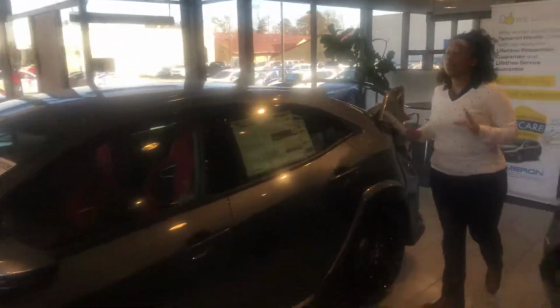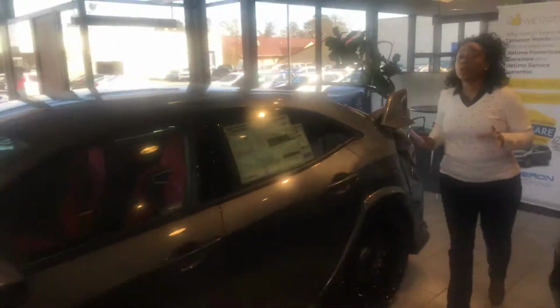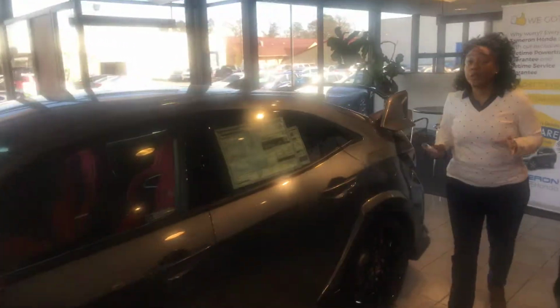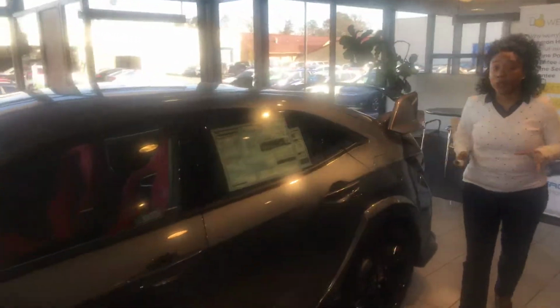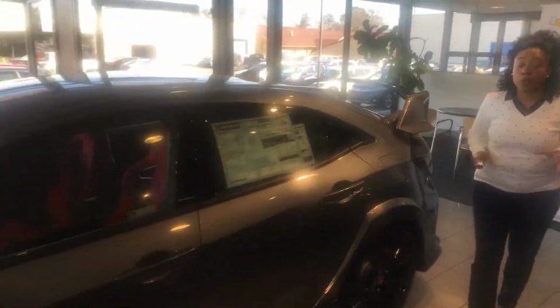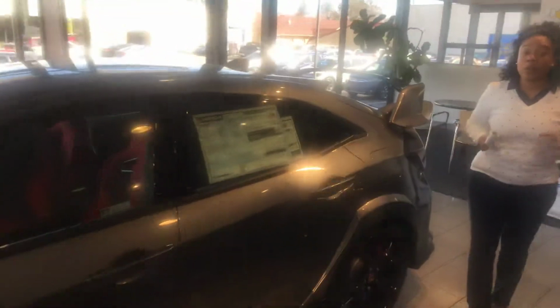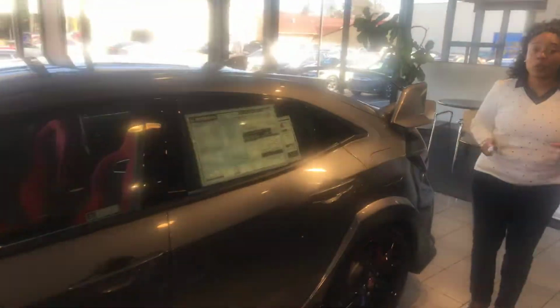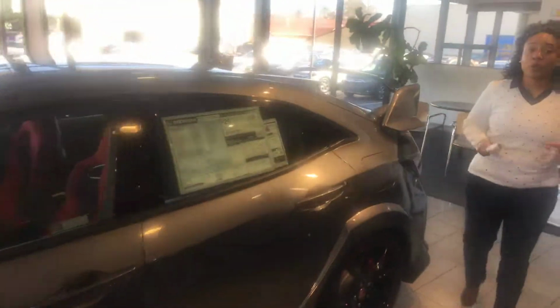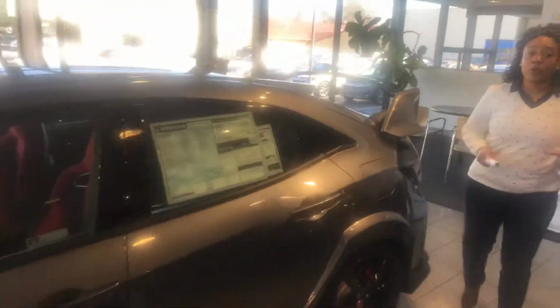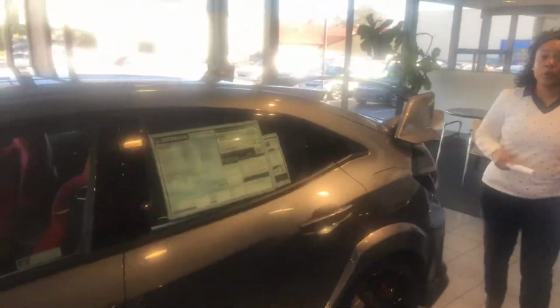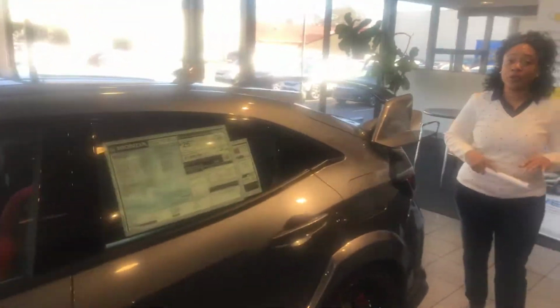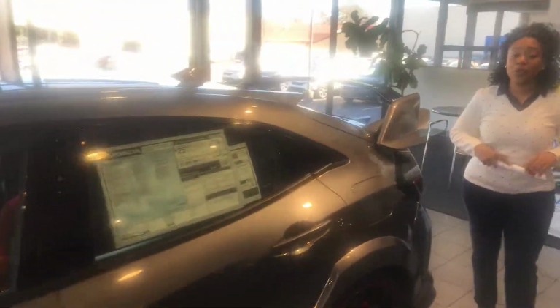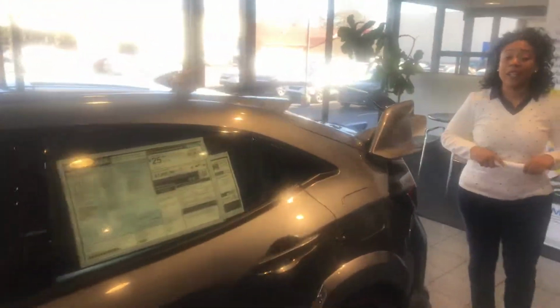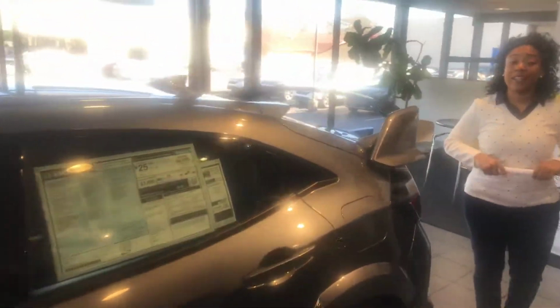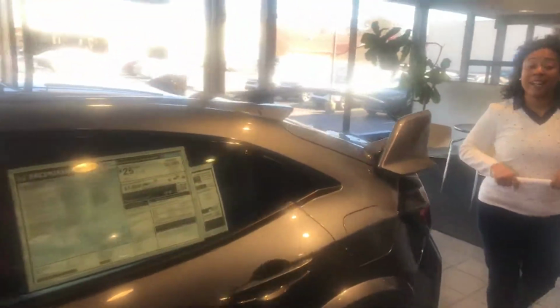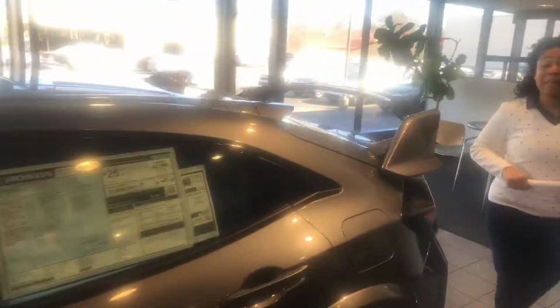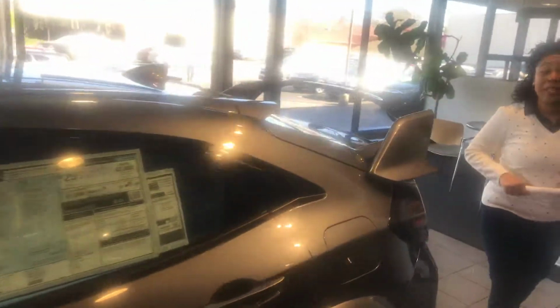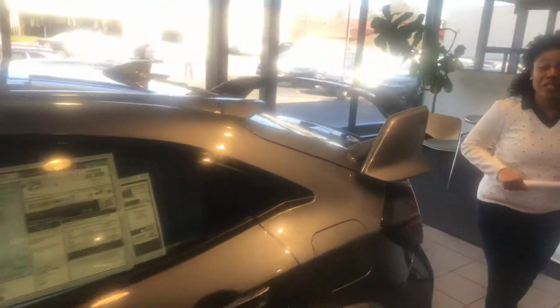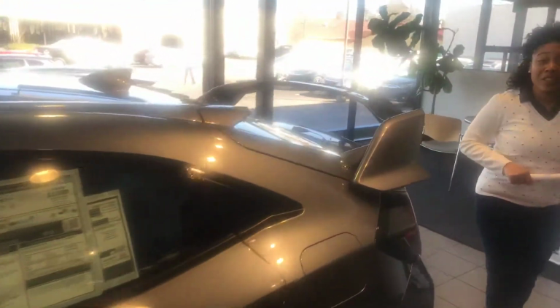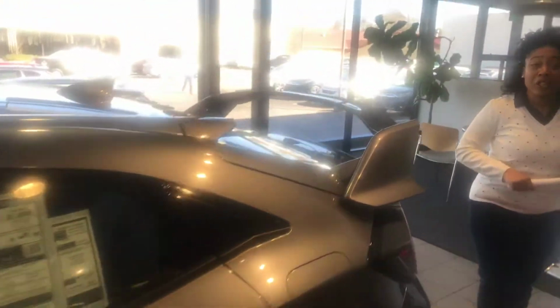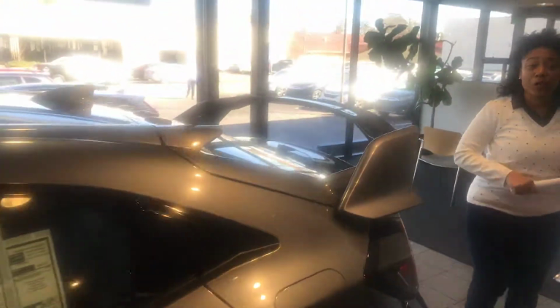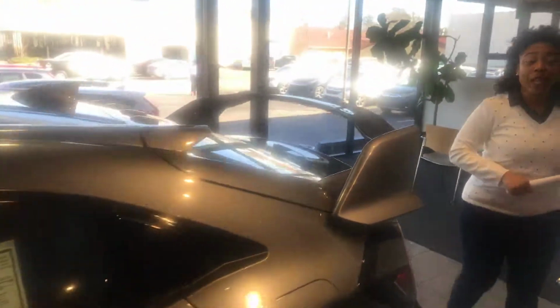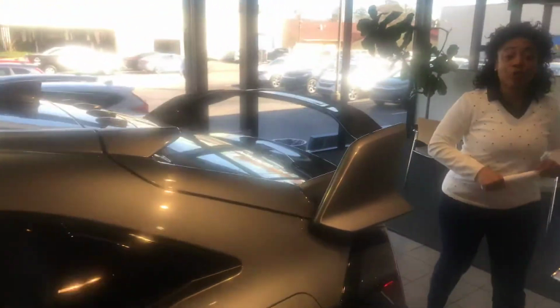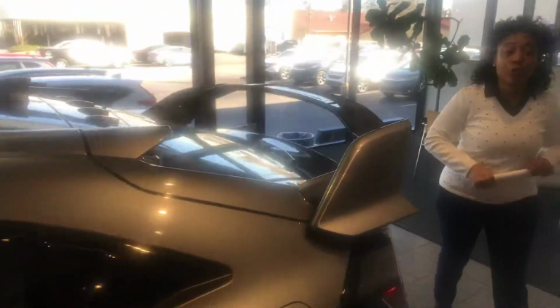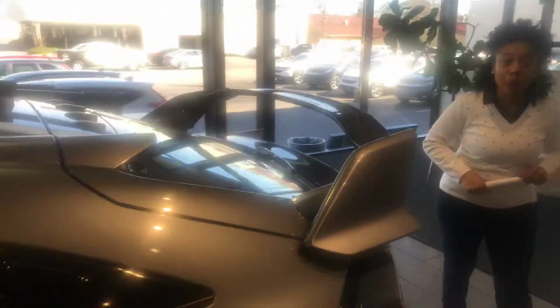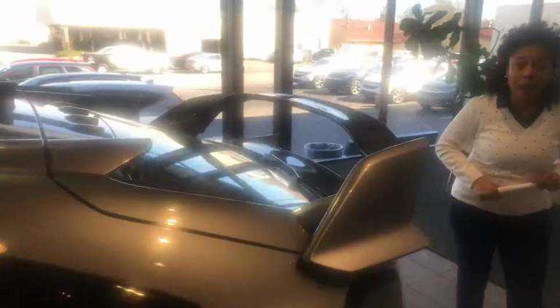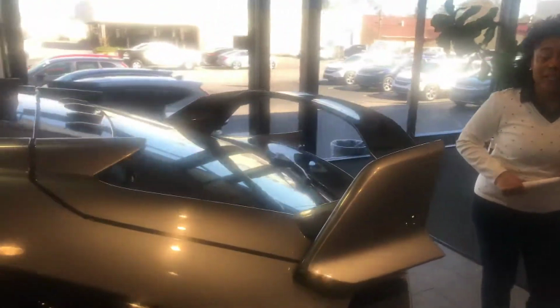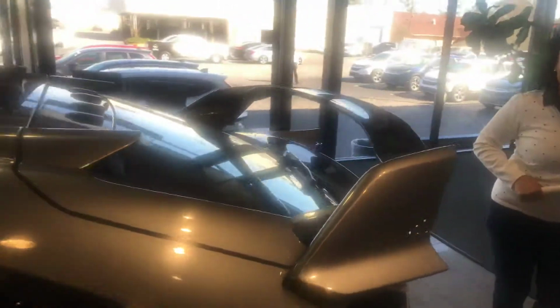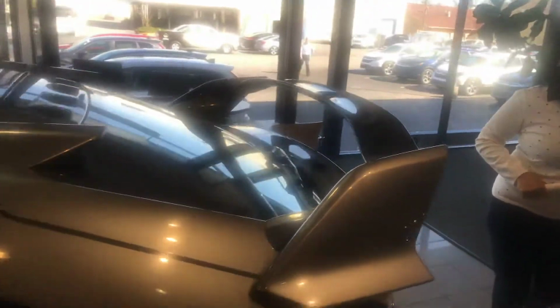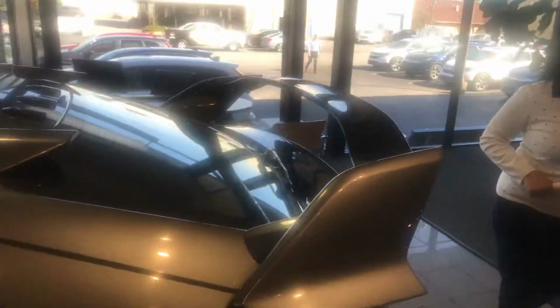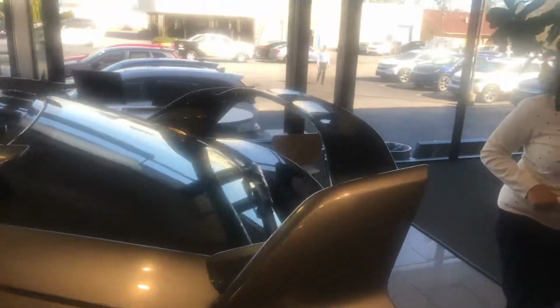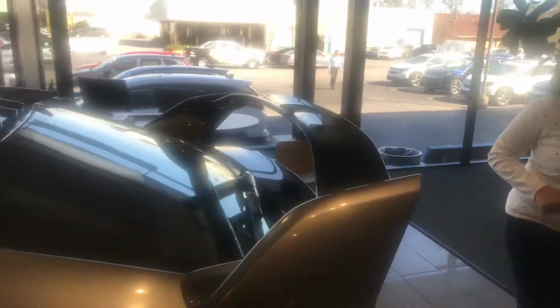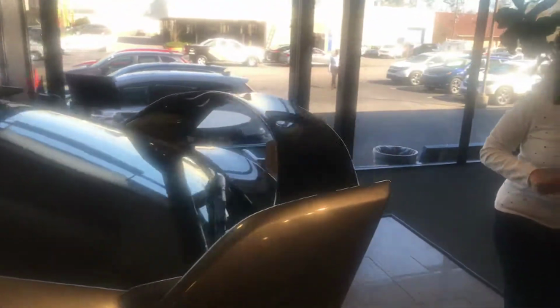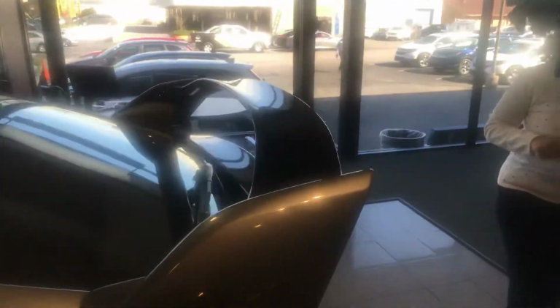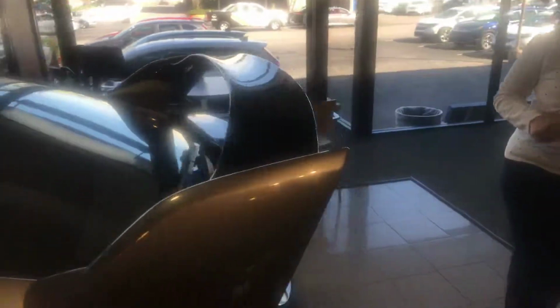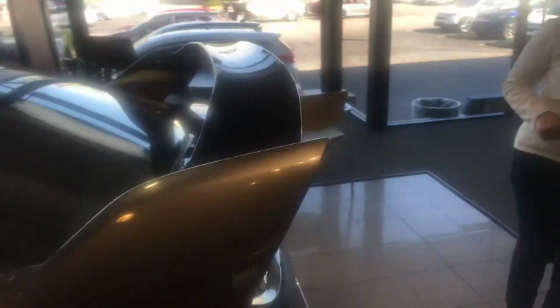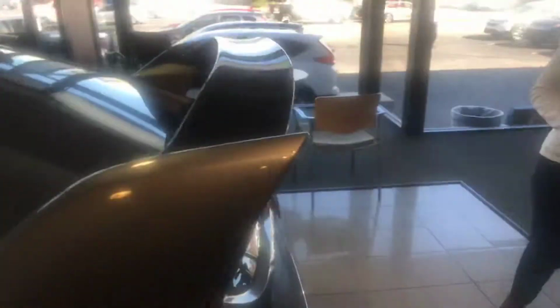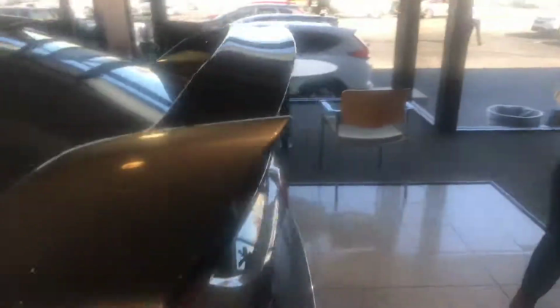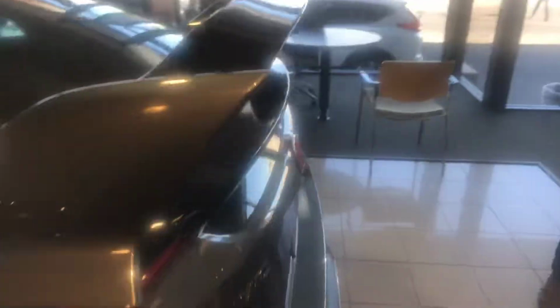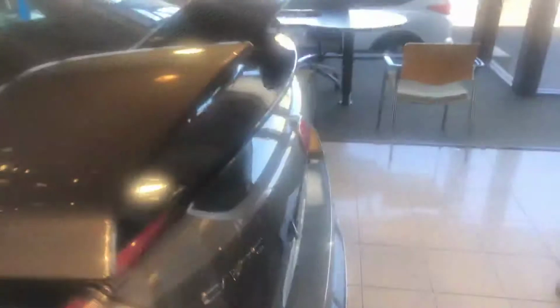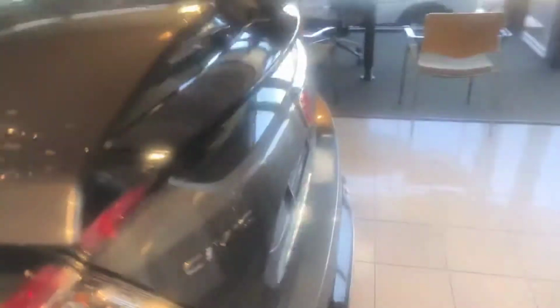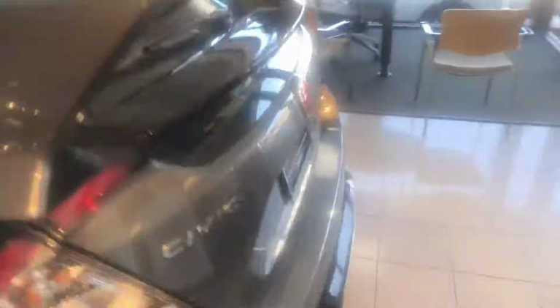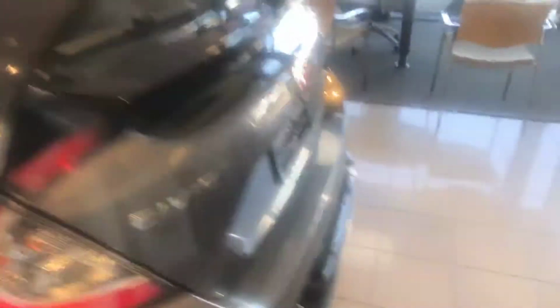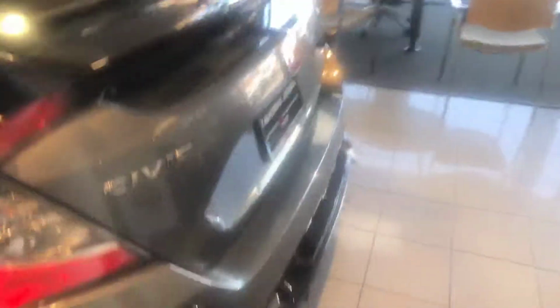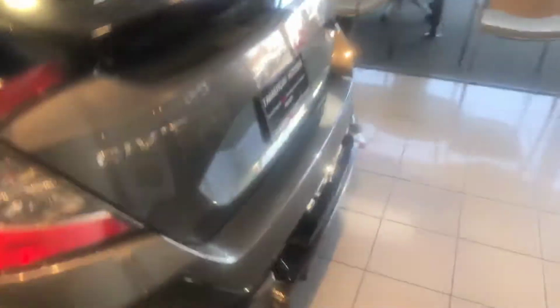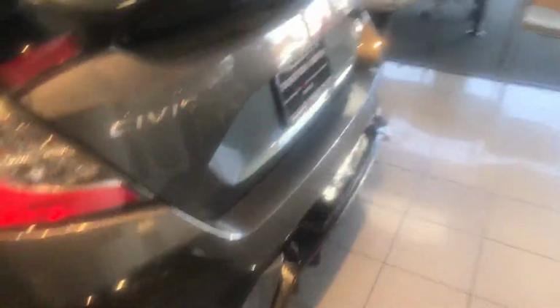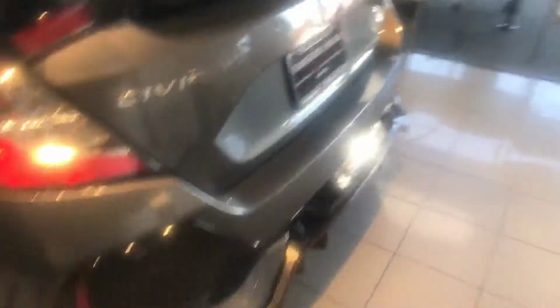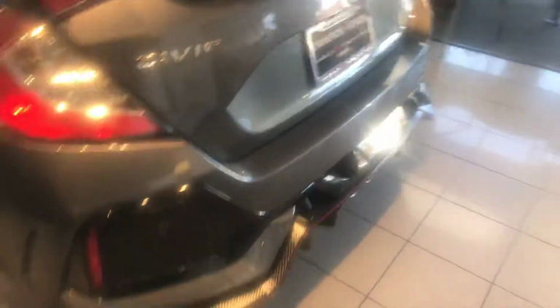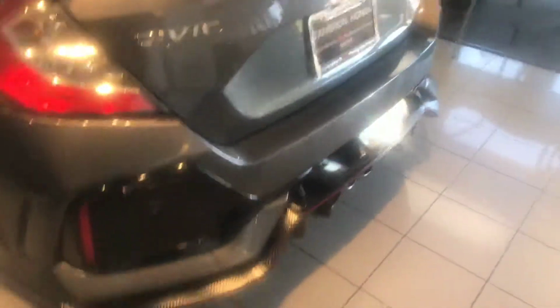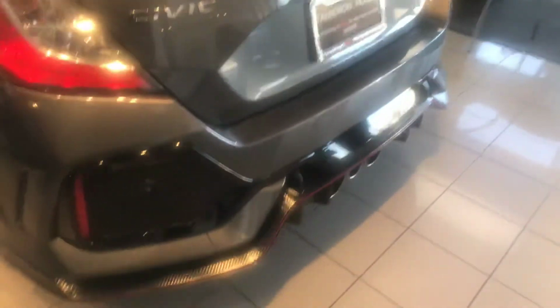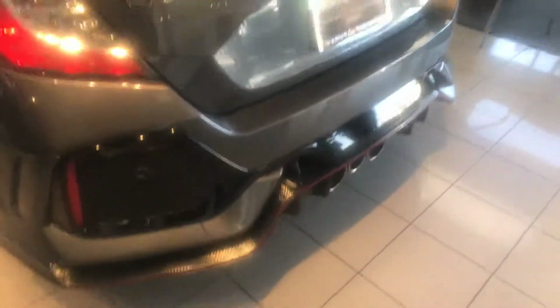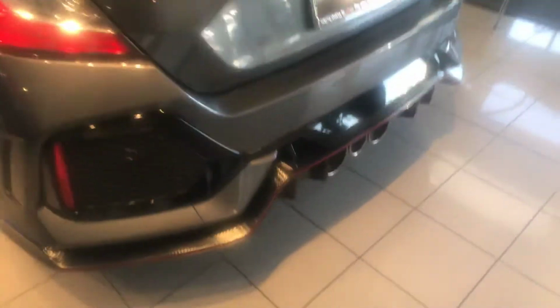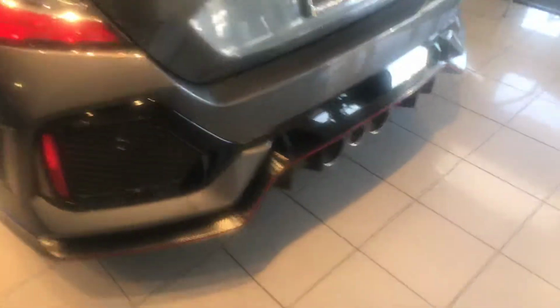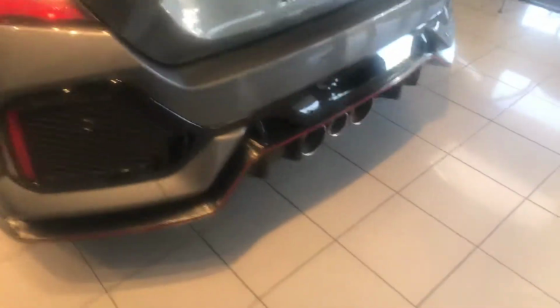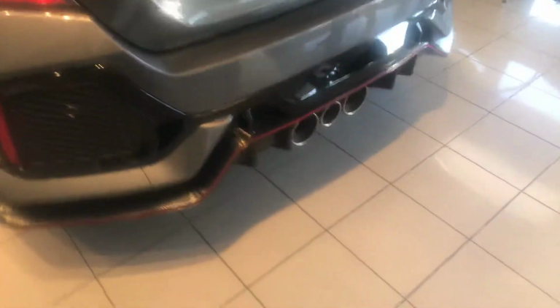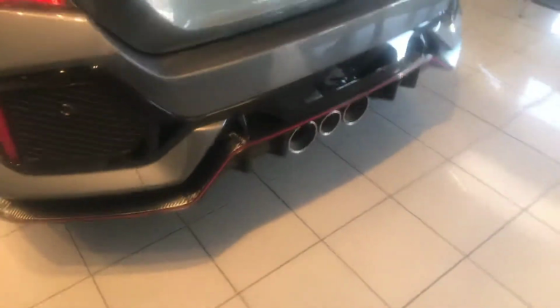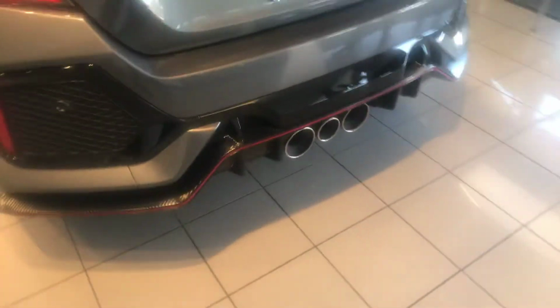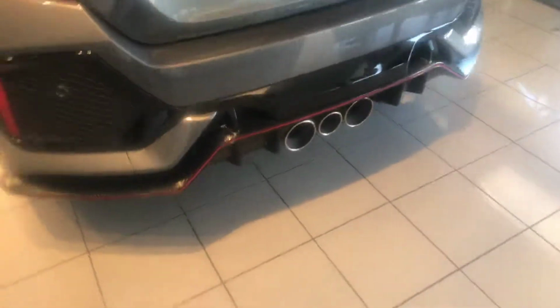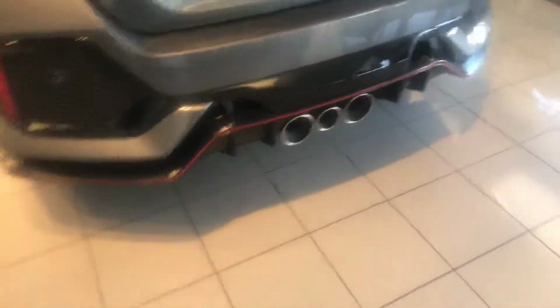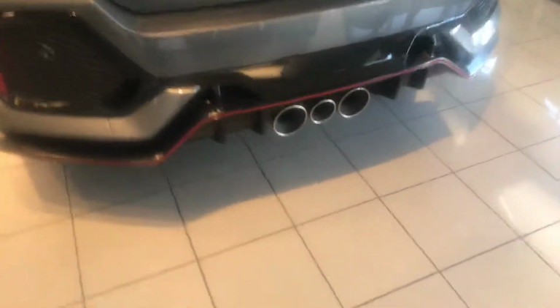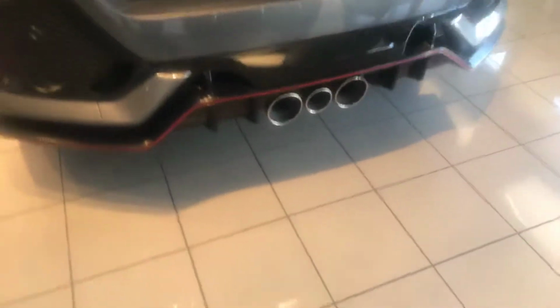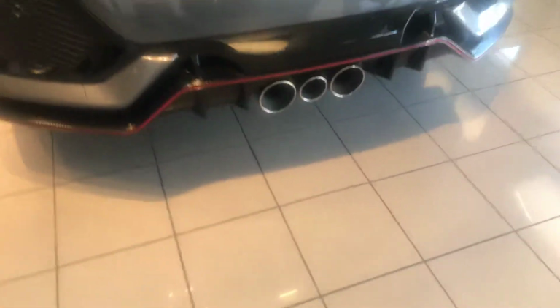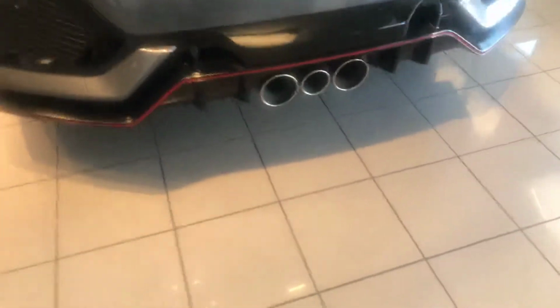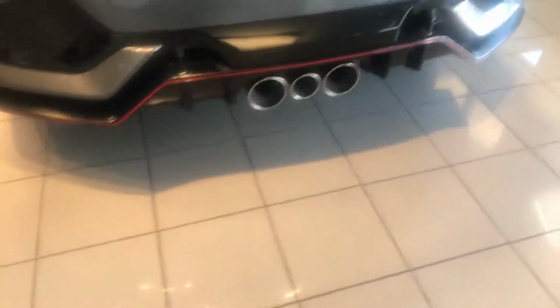Beautiful. And did I mention that you had triple exhaust? This is the car that you have been waiting for. Come on in, let's check it out.